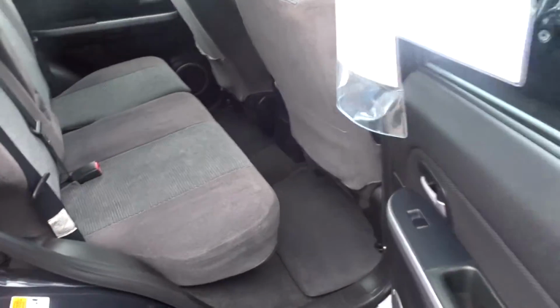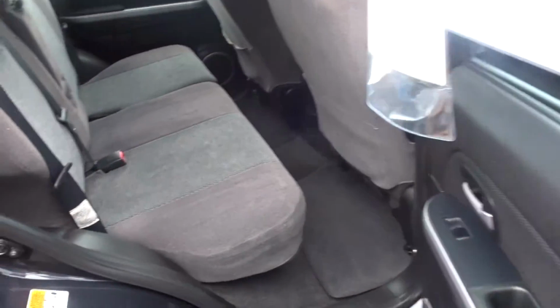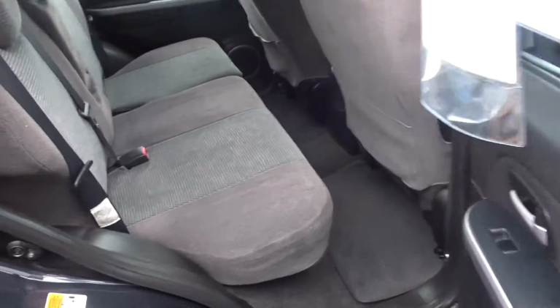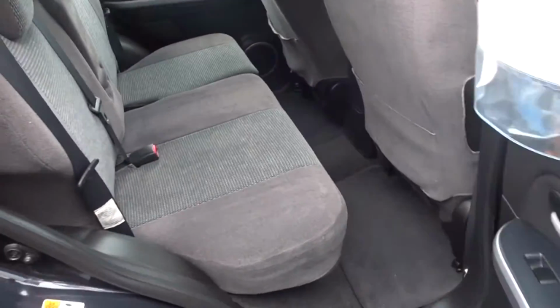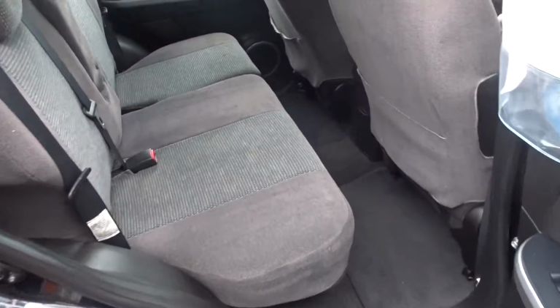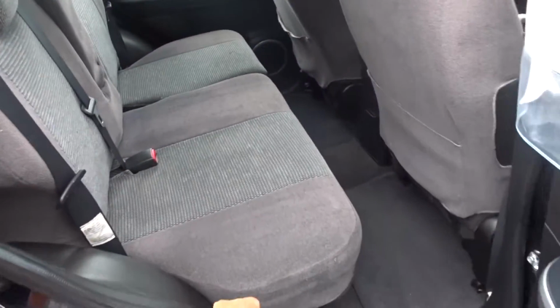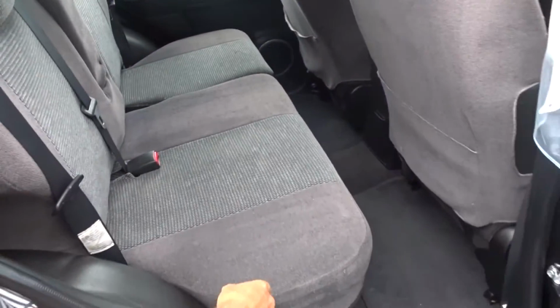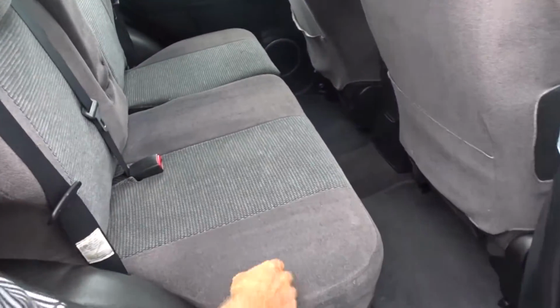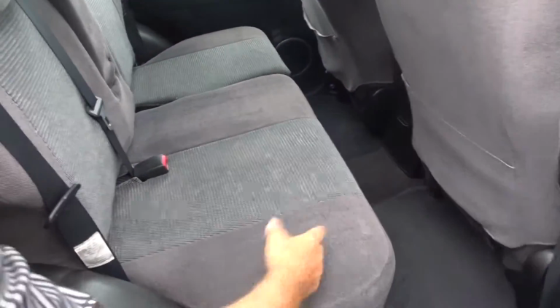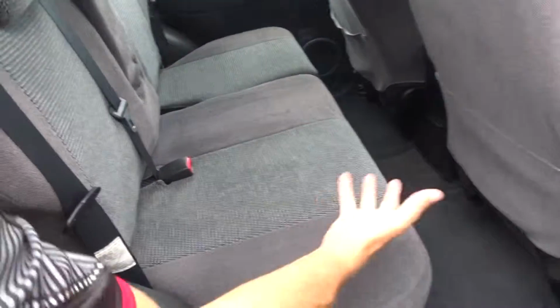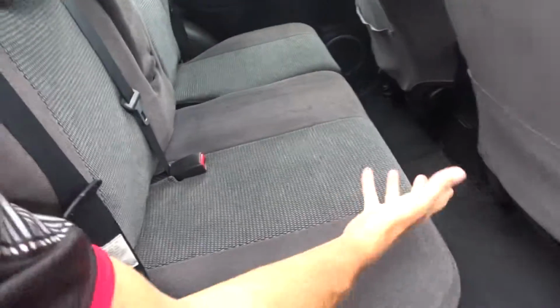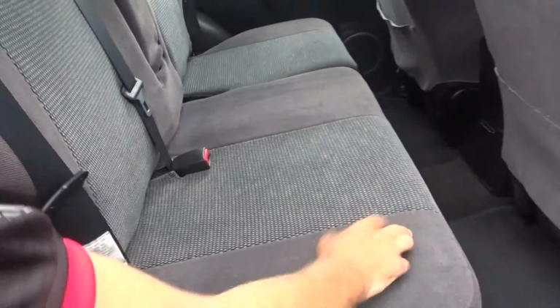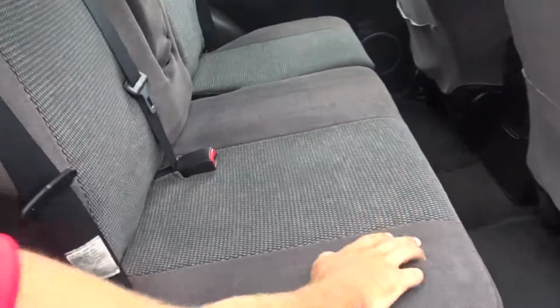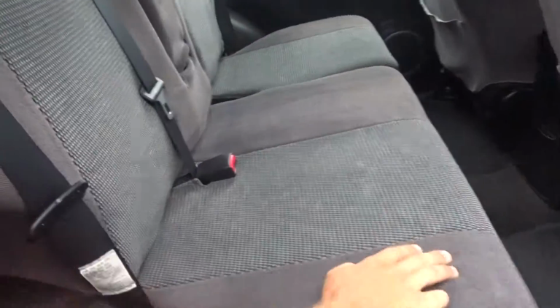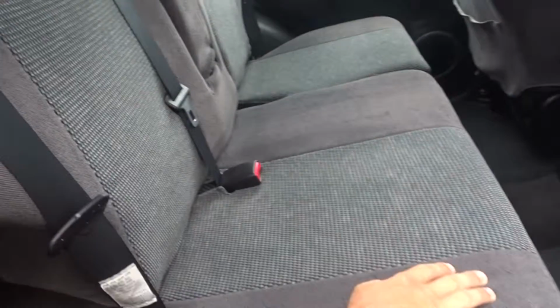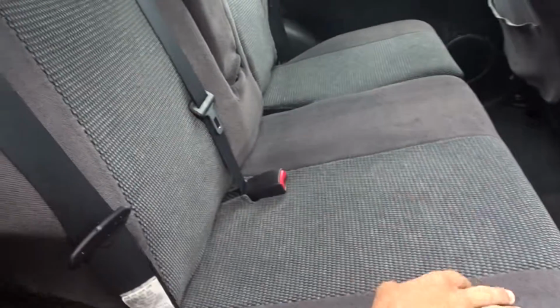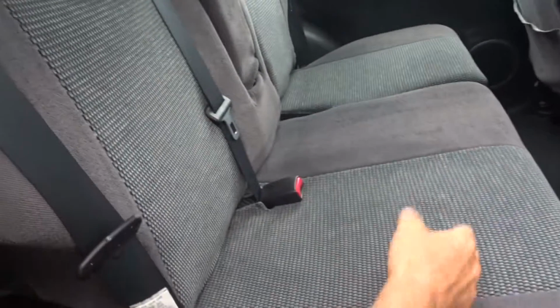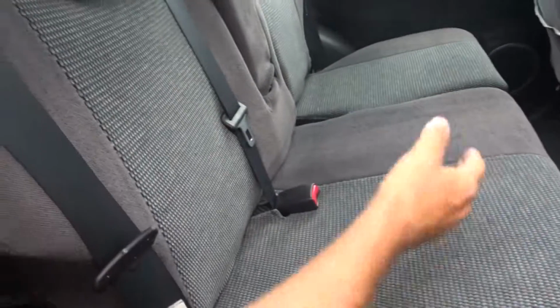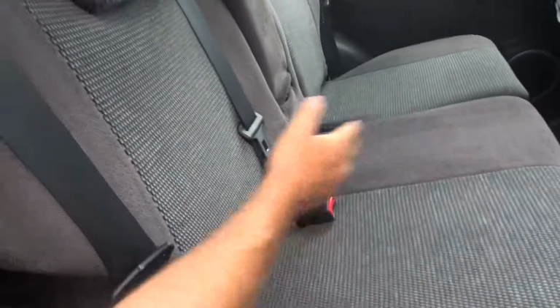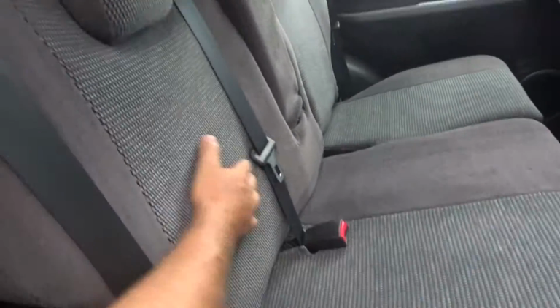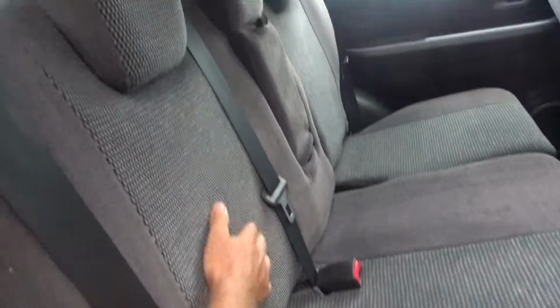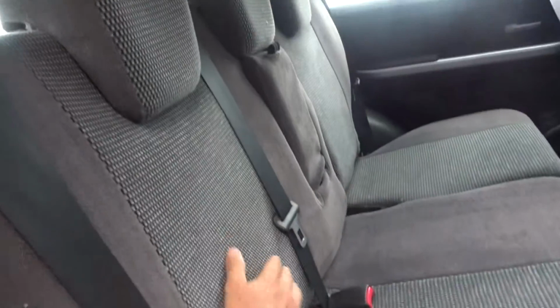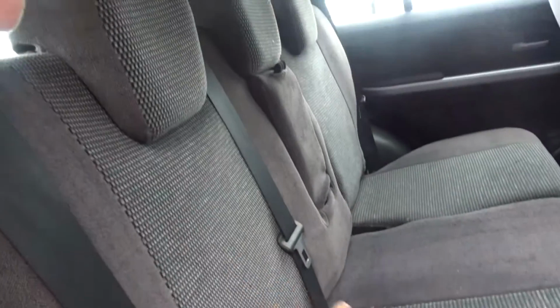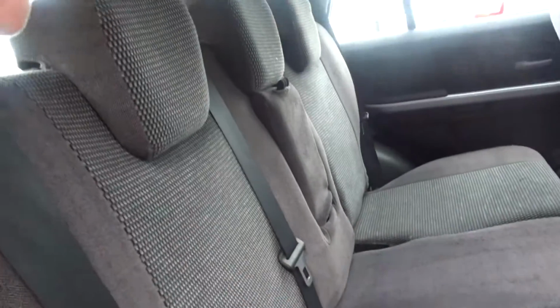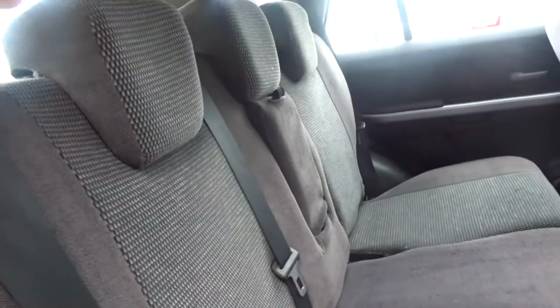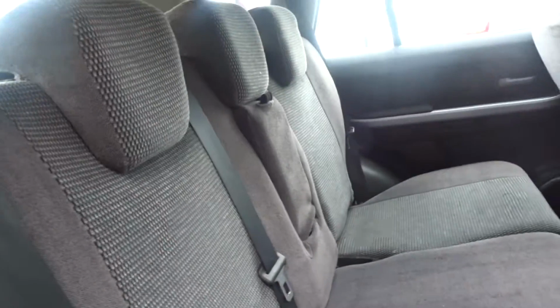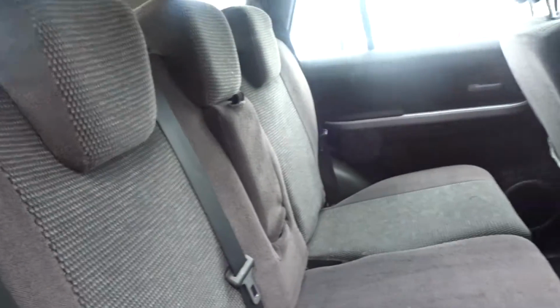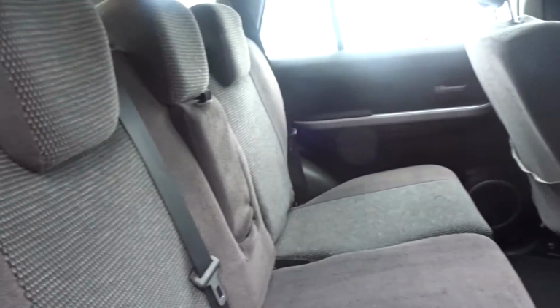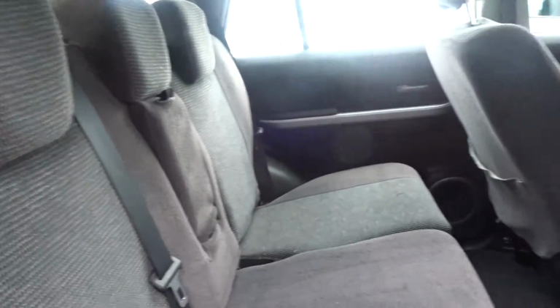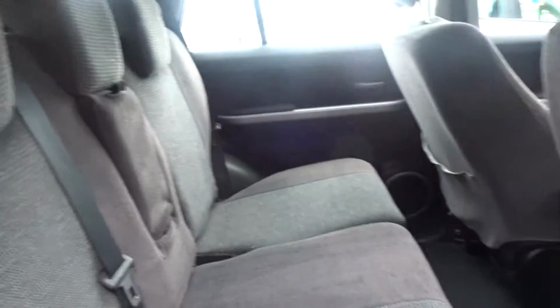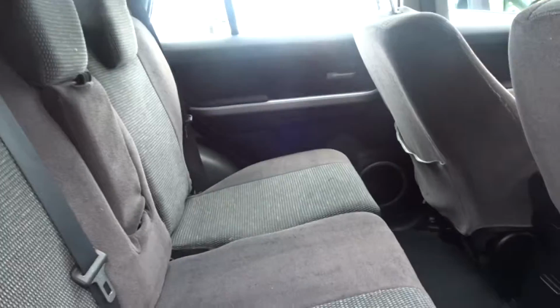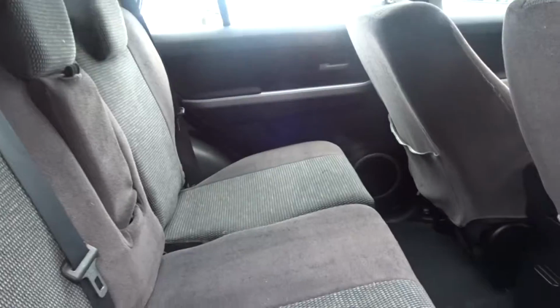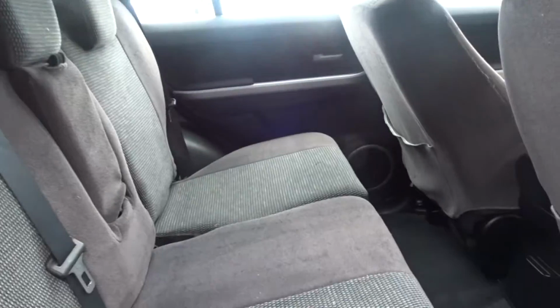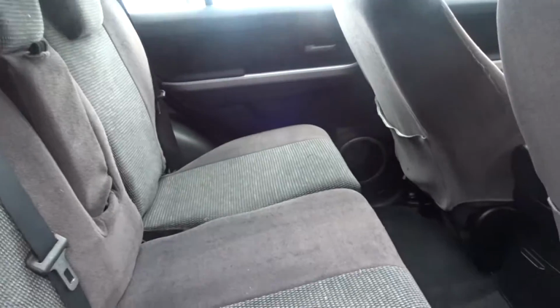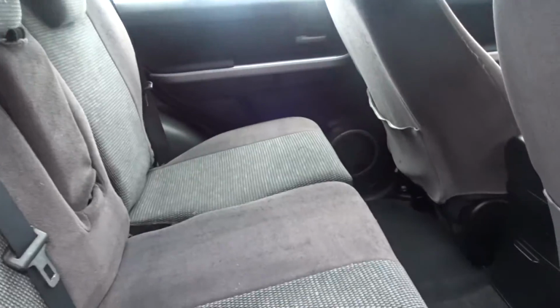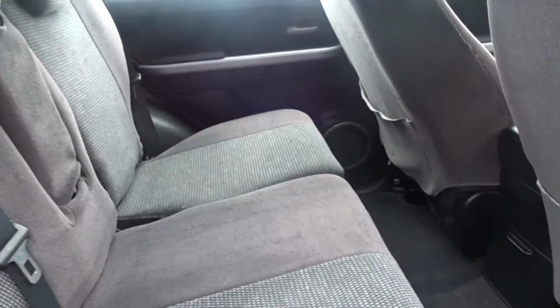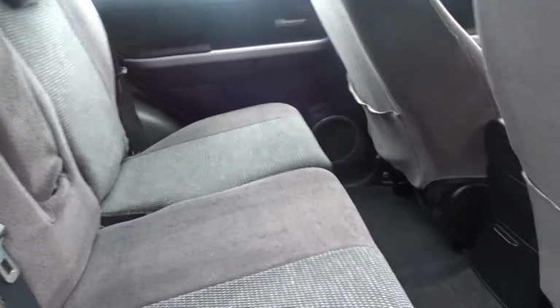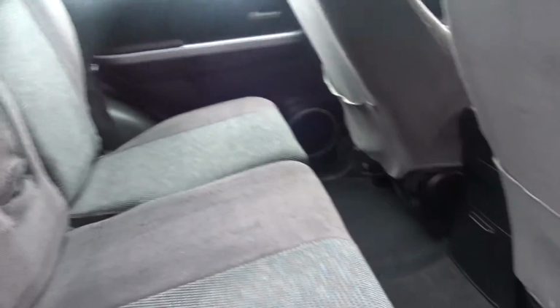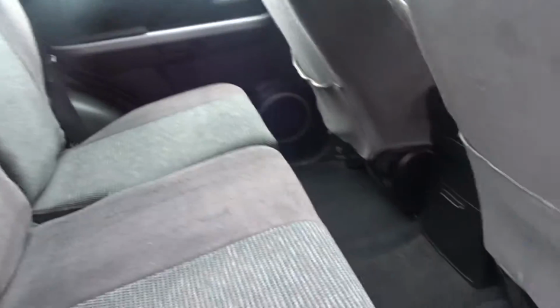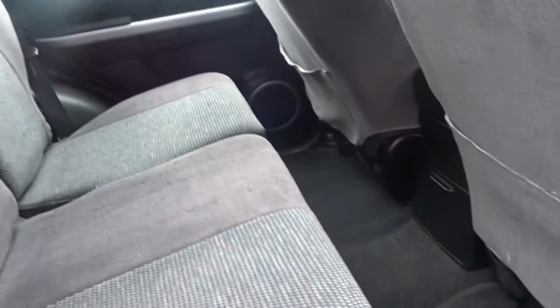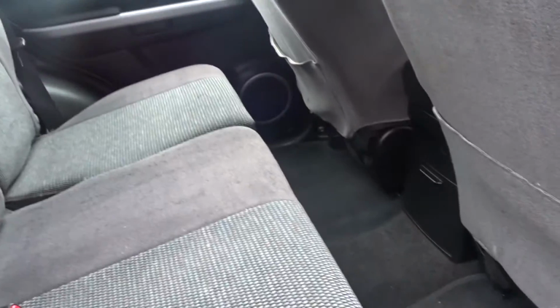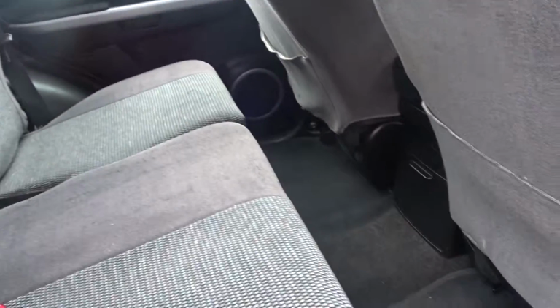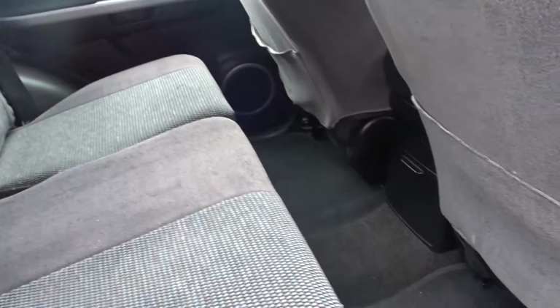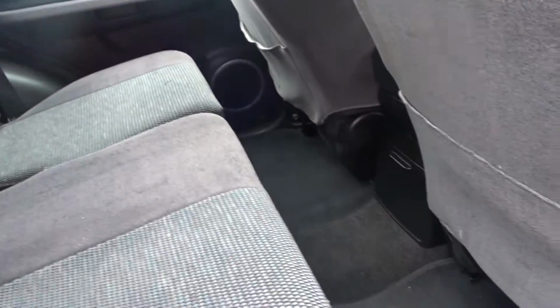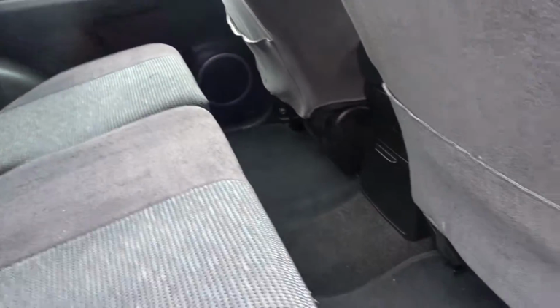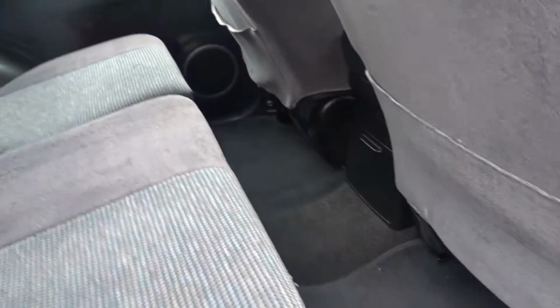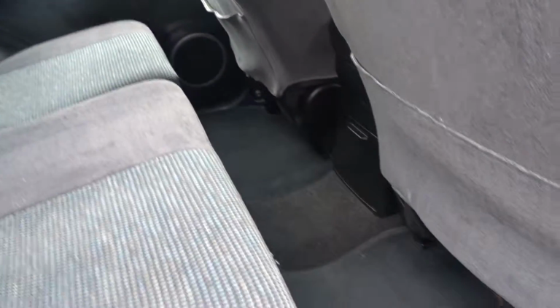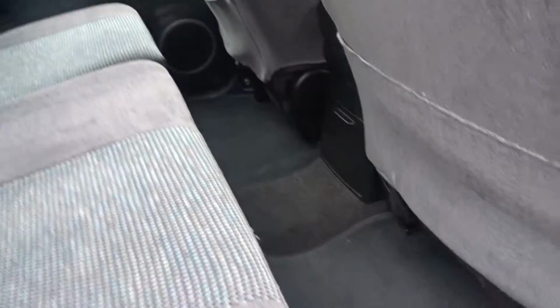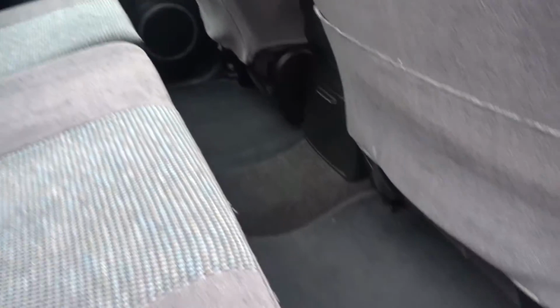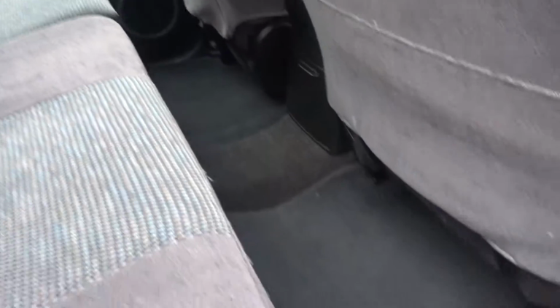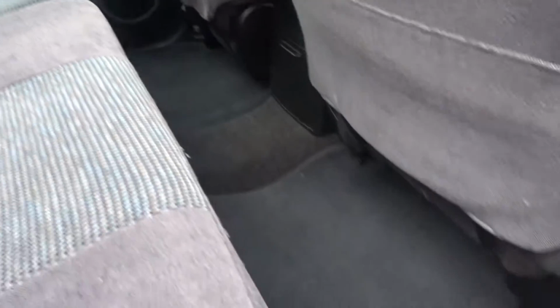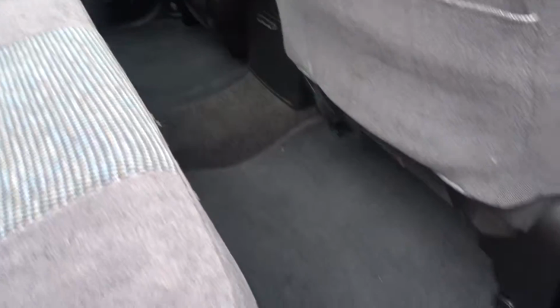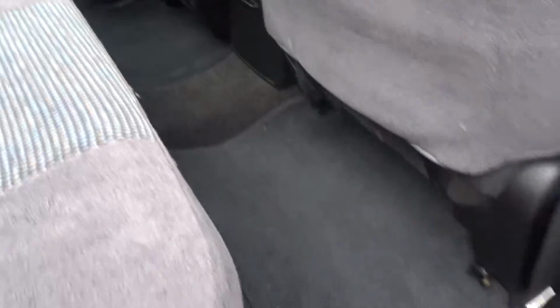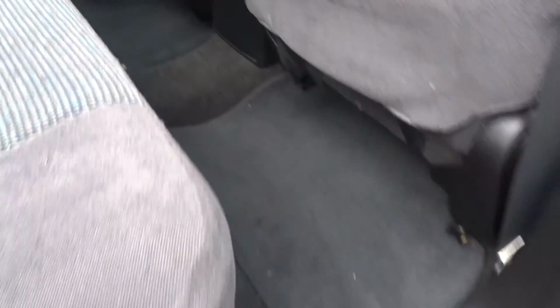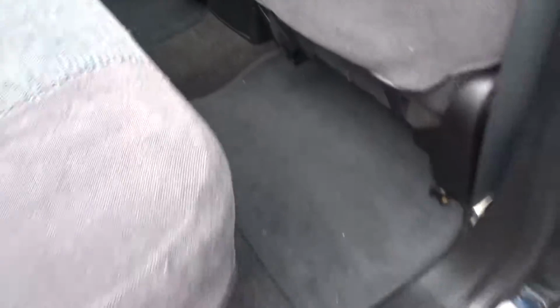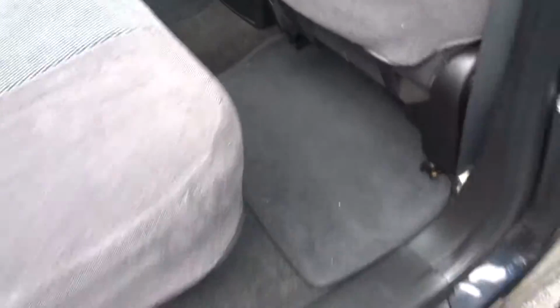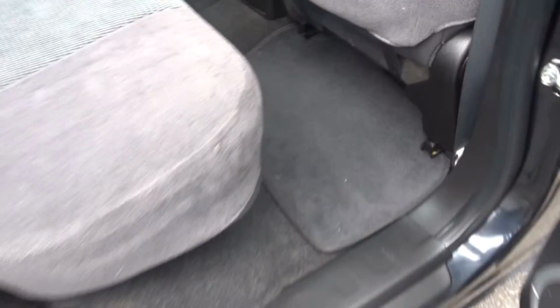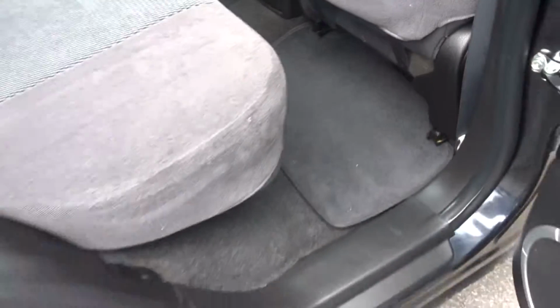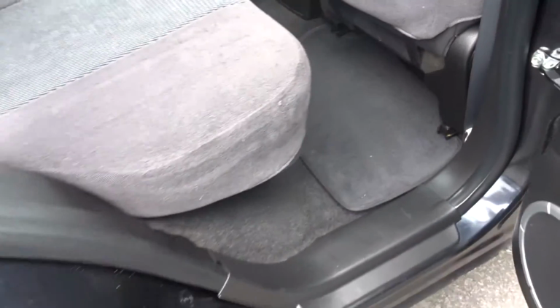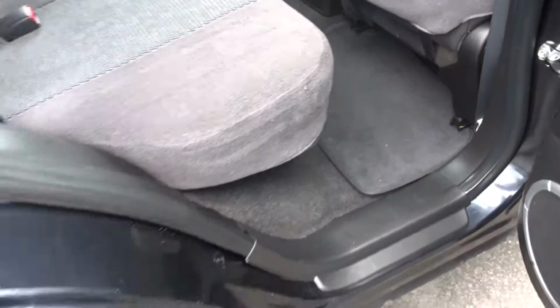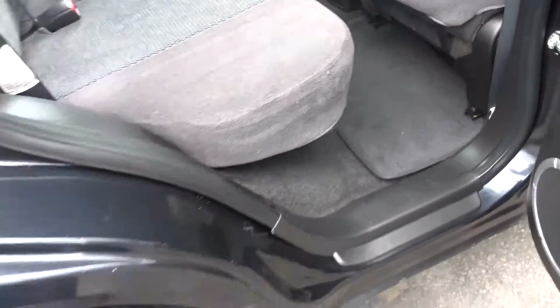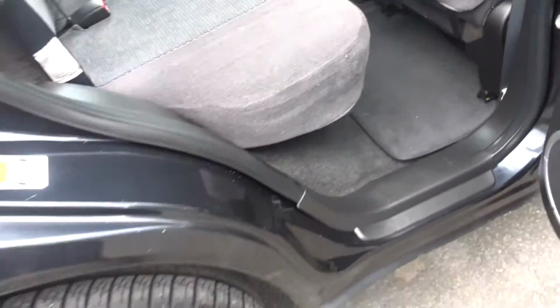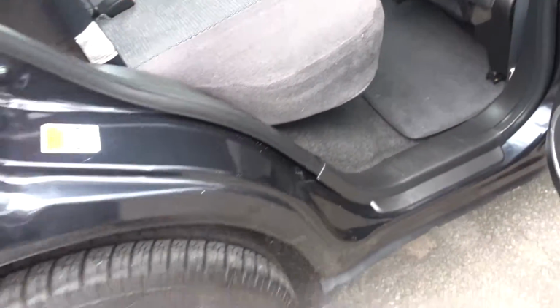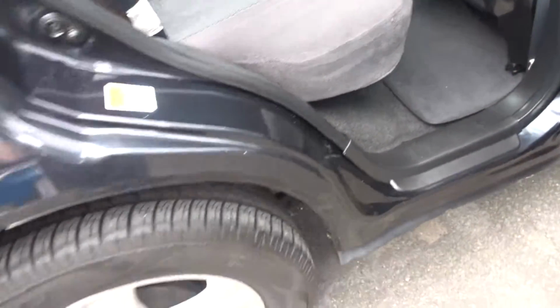Coming through to the rear of the vehicle, there doesn't look like there are any sort of marks on the seat covers, so it looks like it's hardly been used.